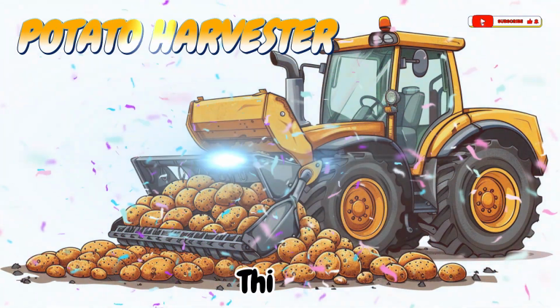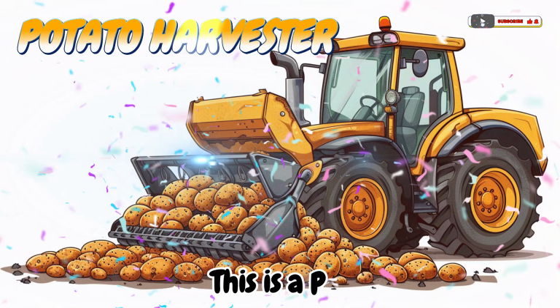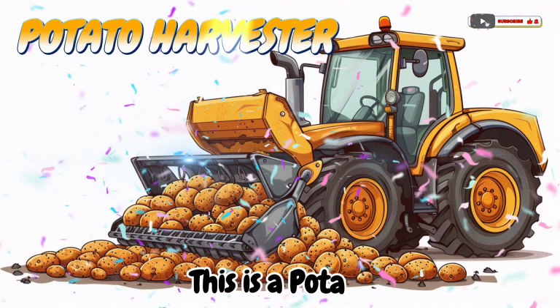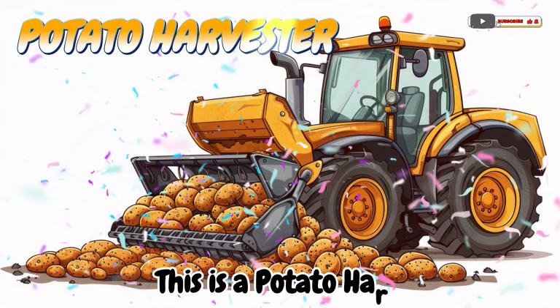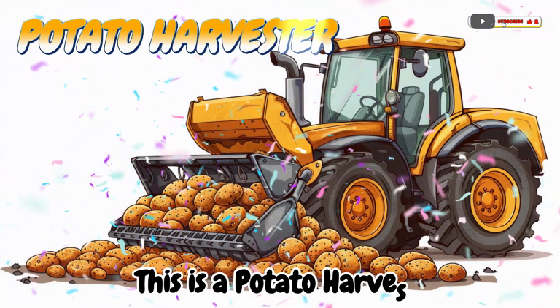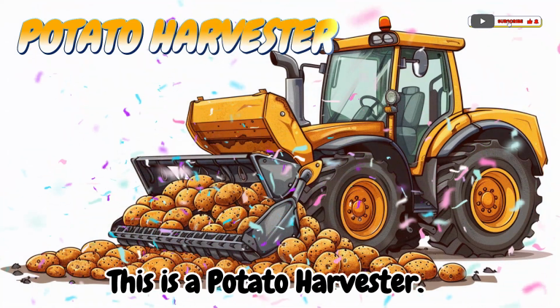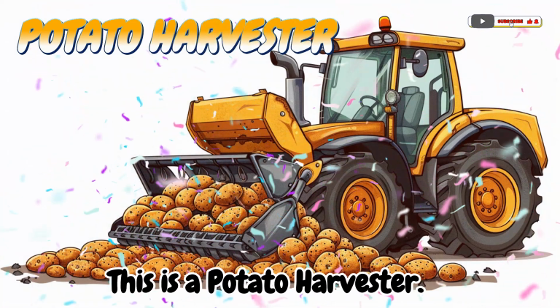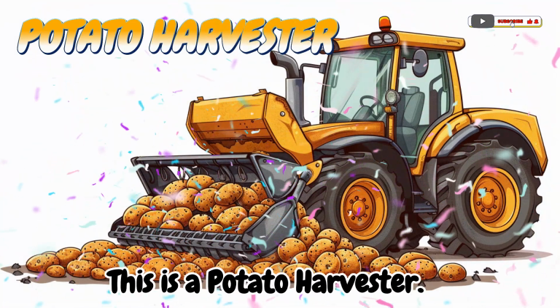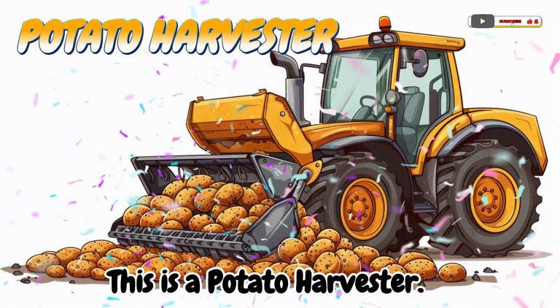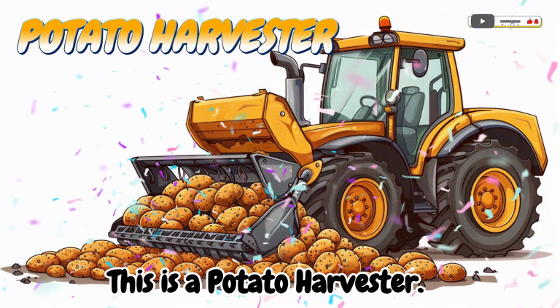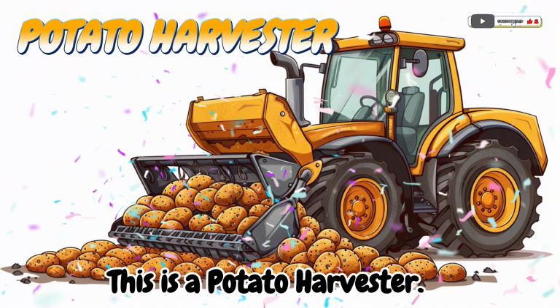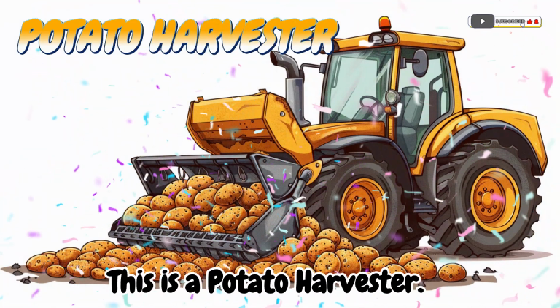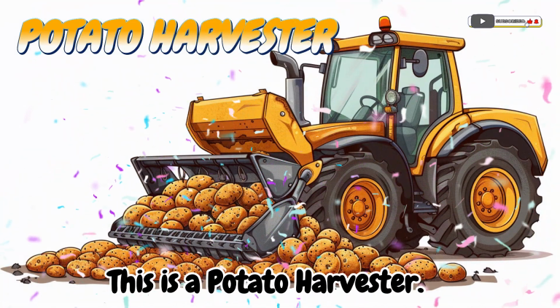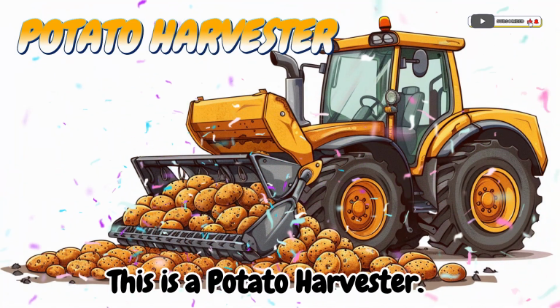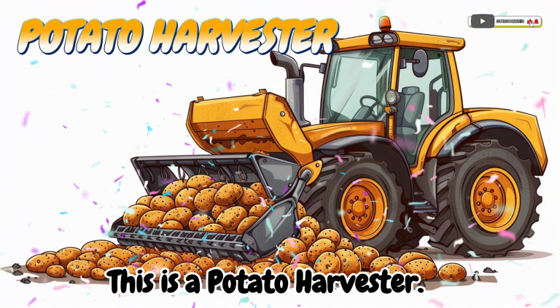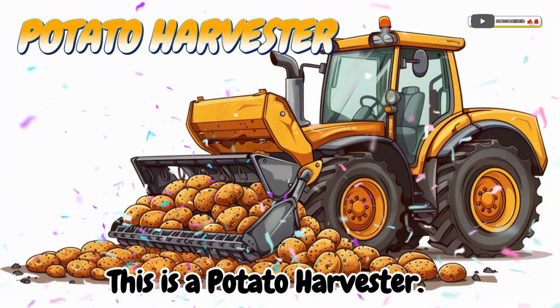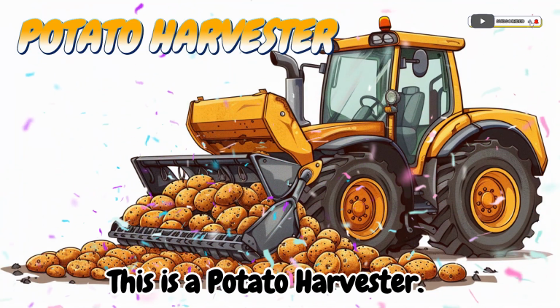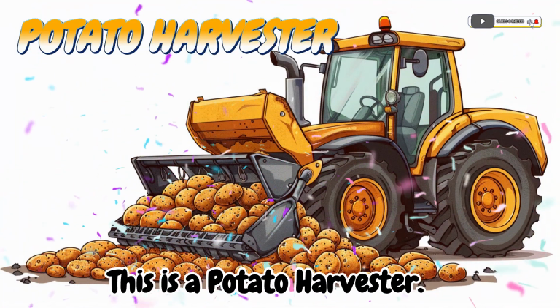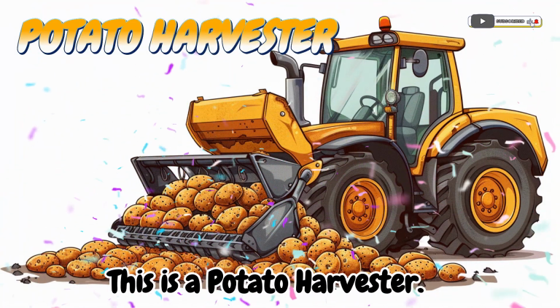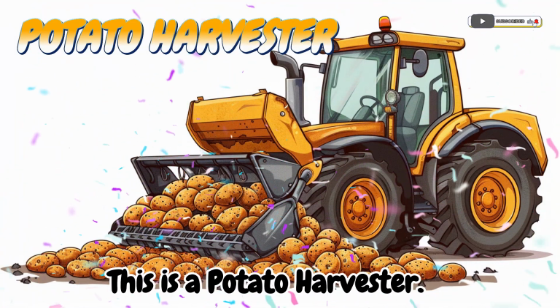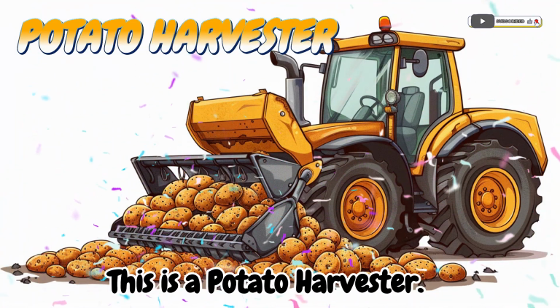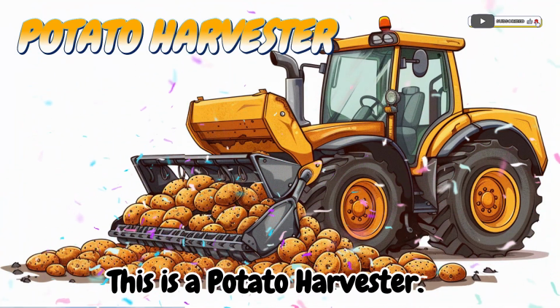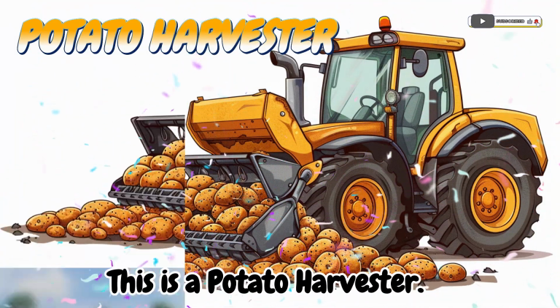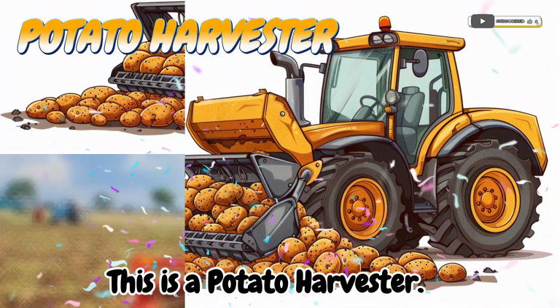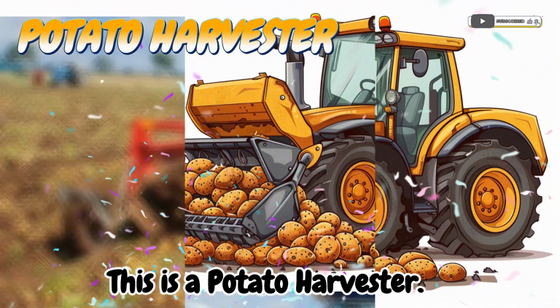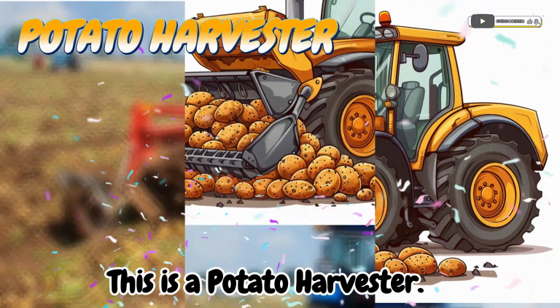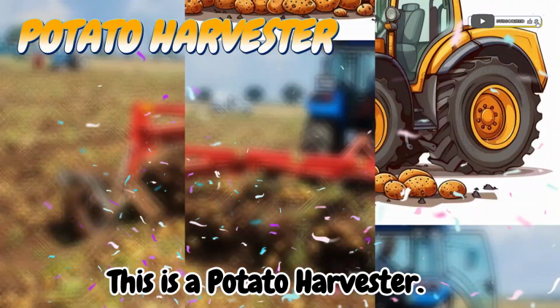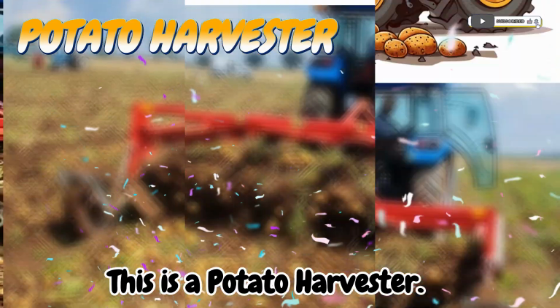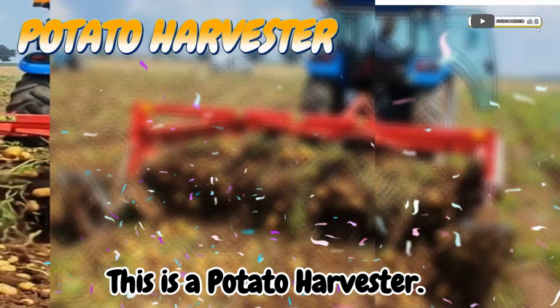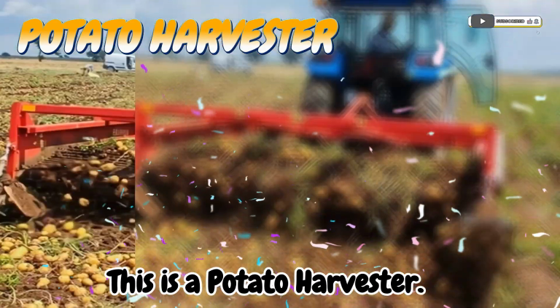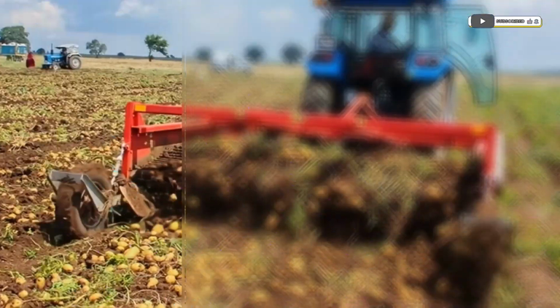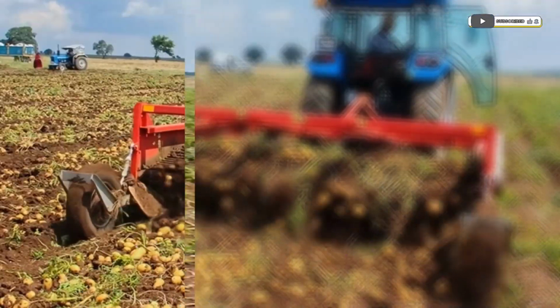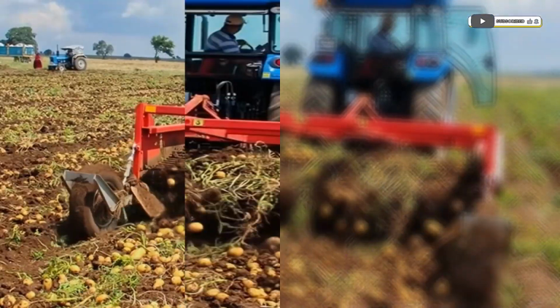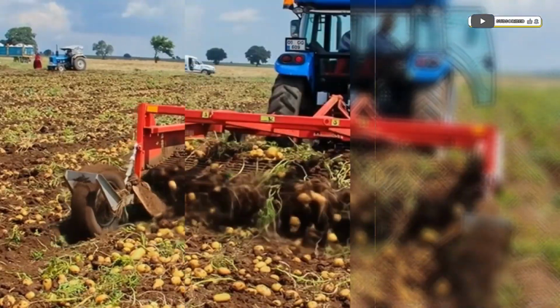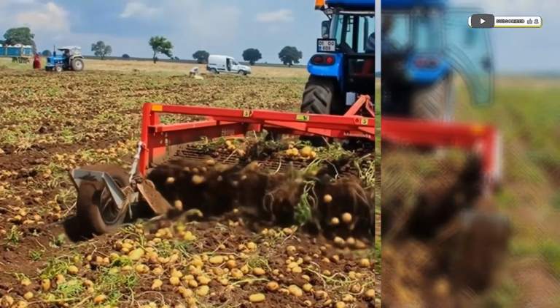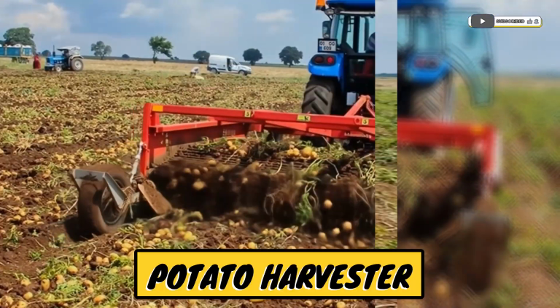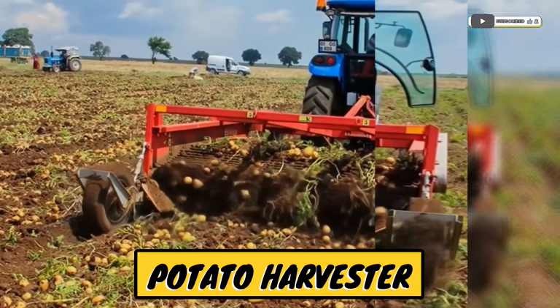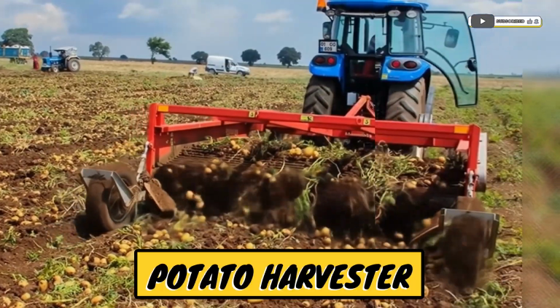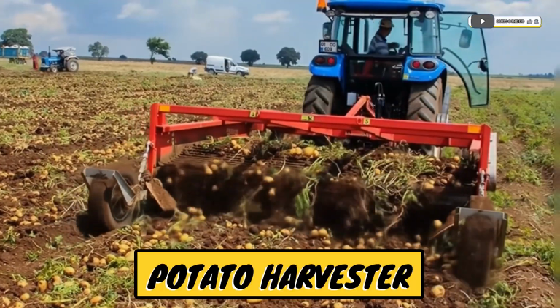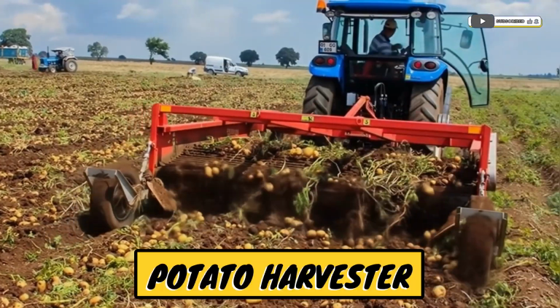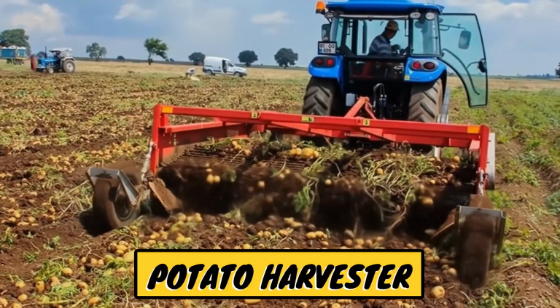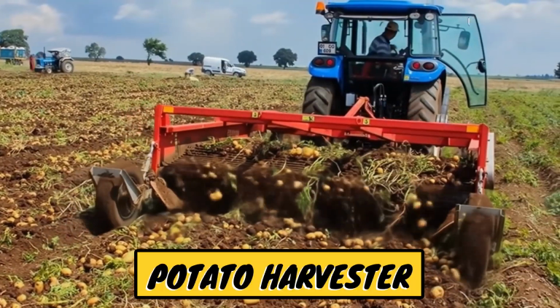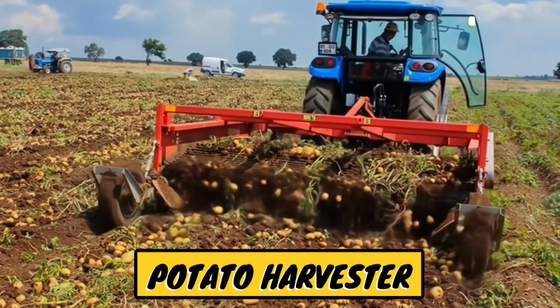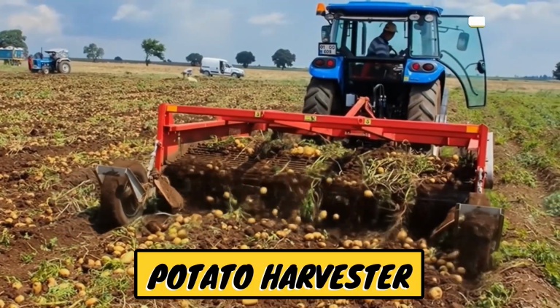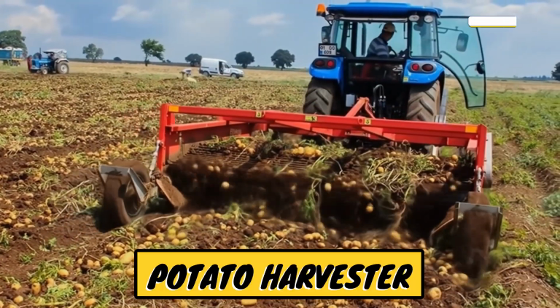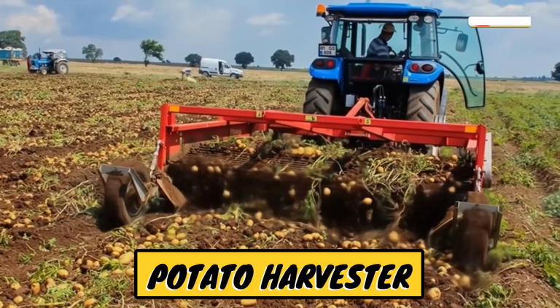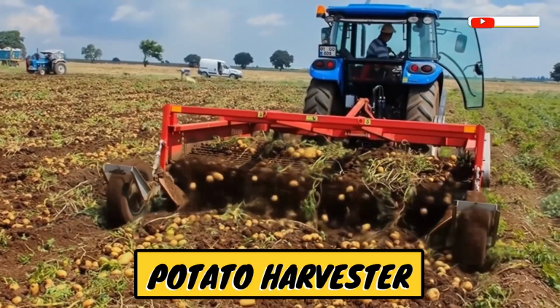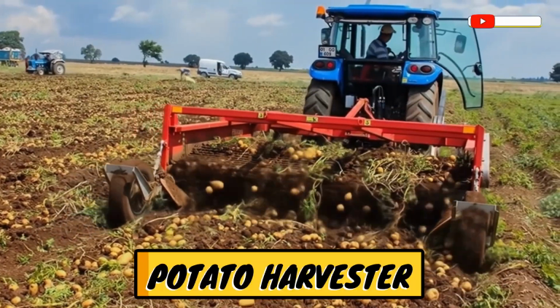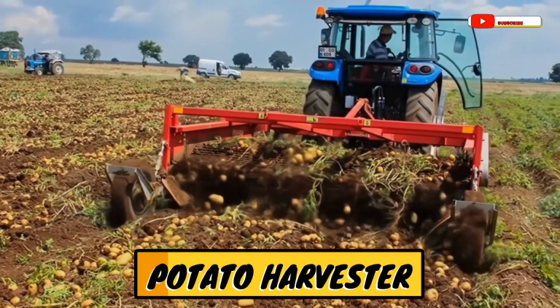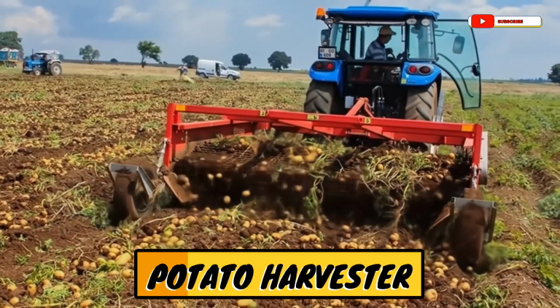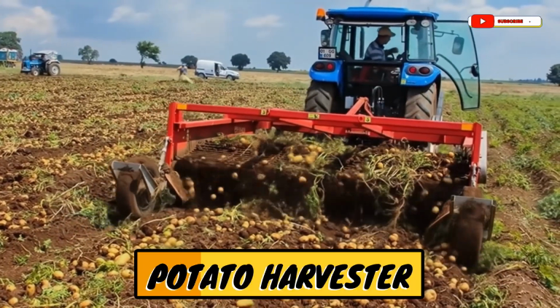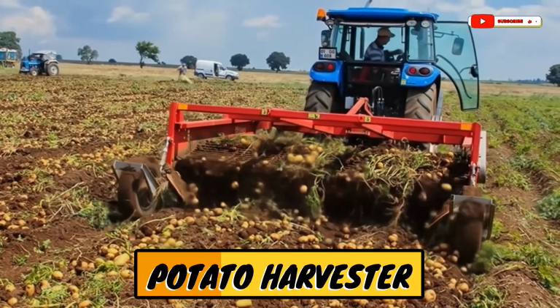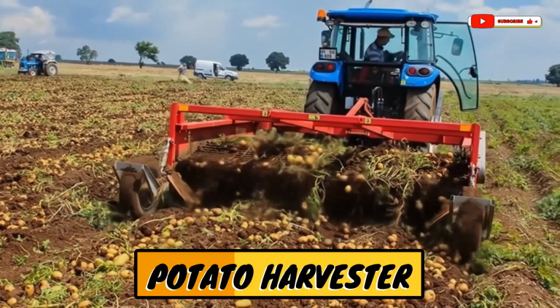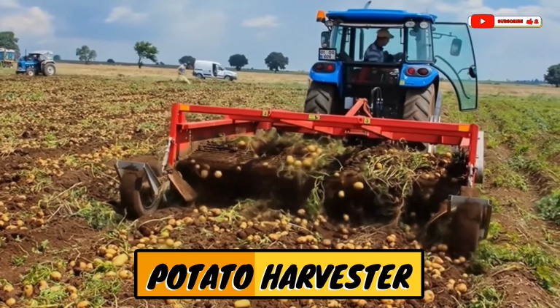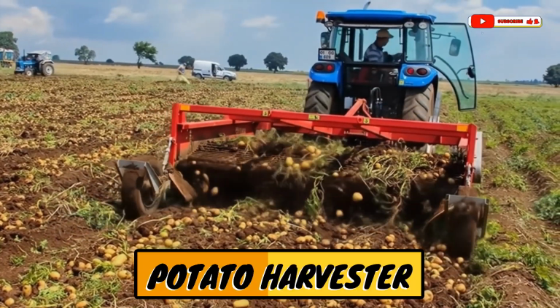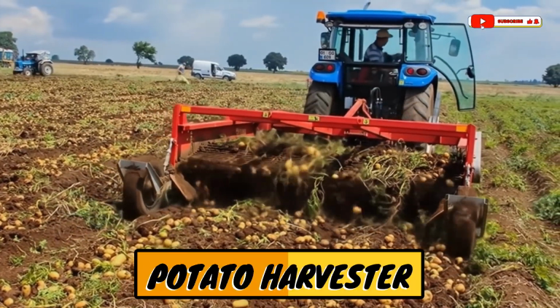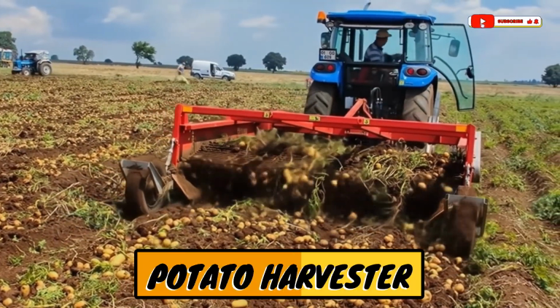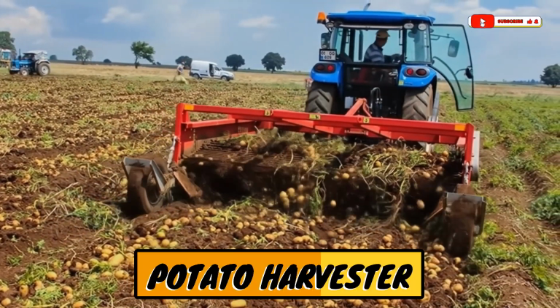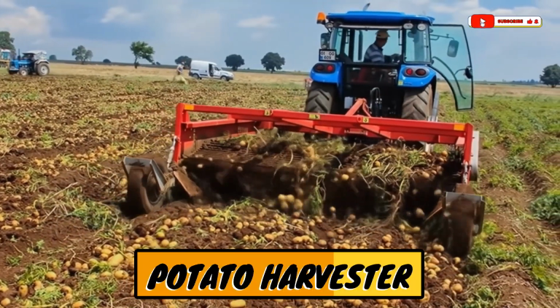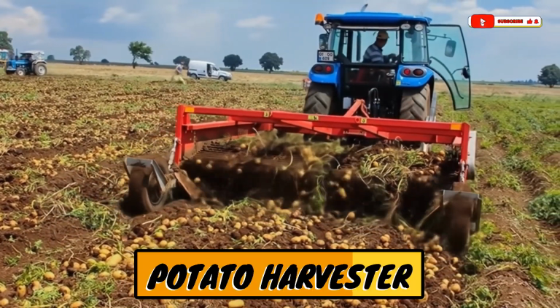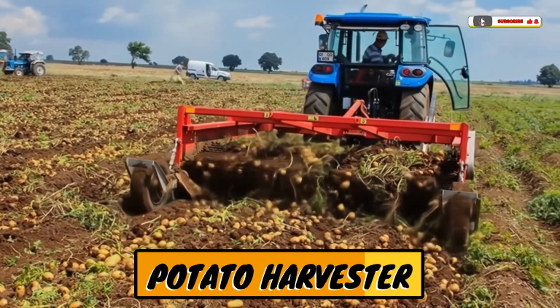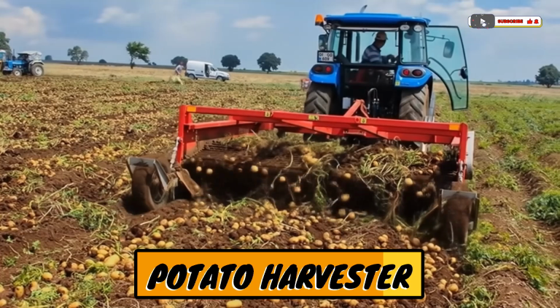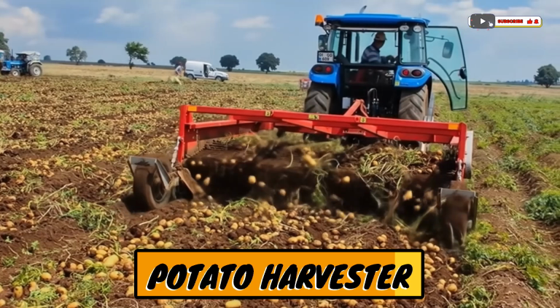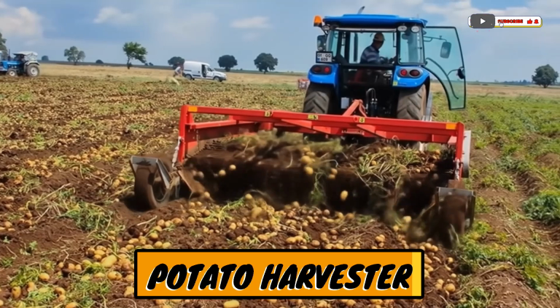This is a potato harvester! A machine that digs potatoes from the ground.